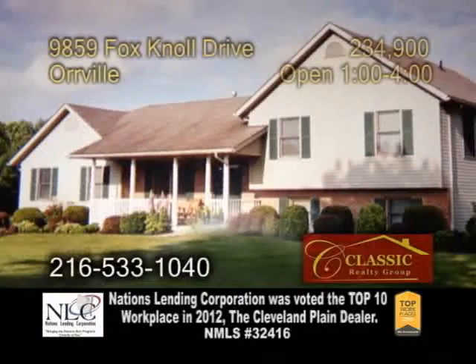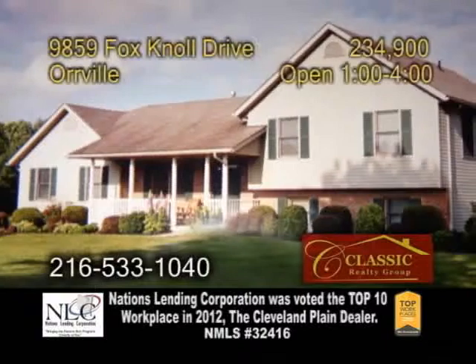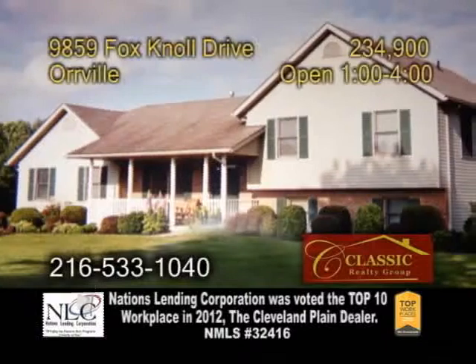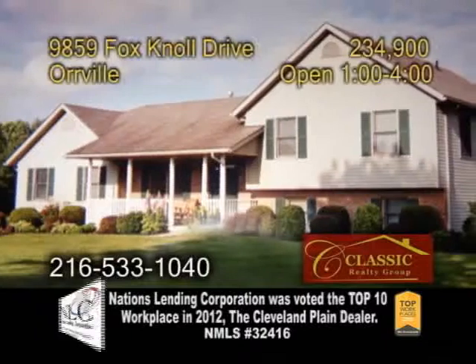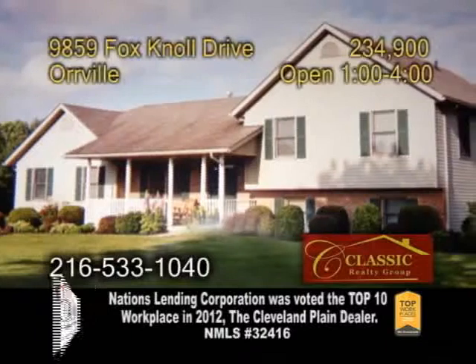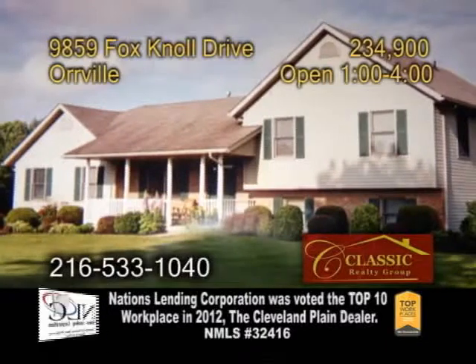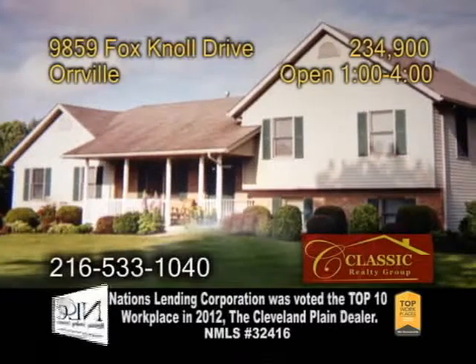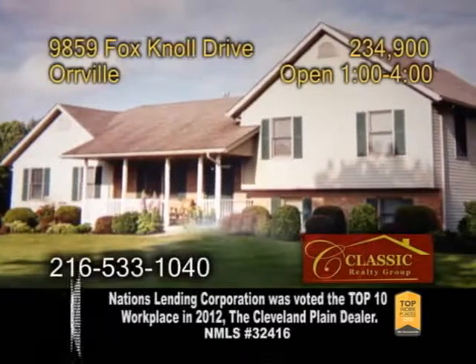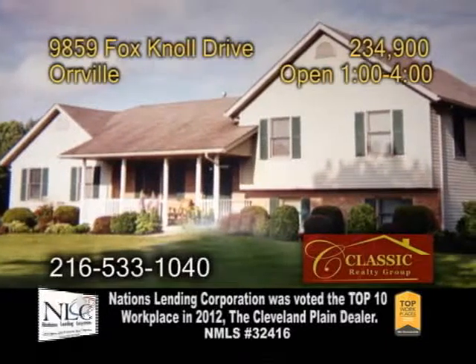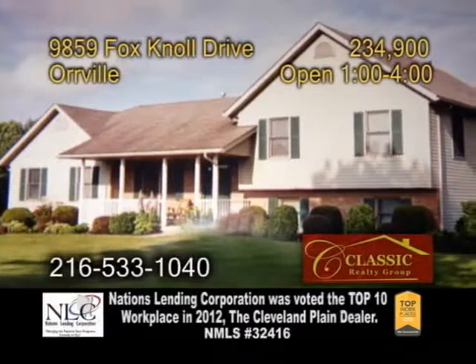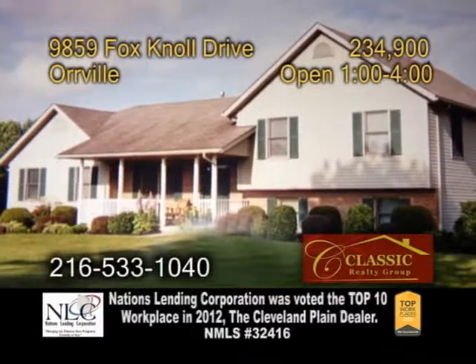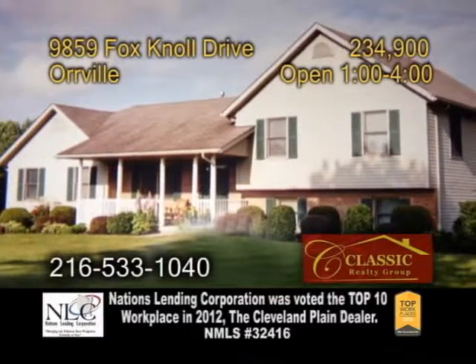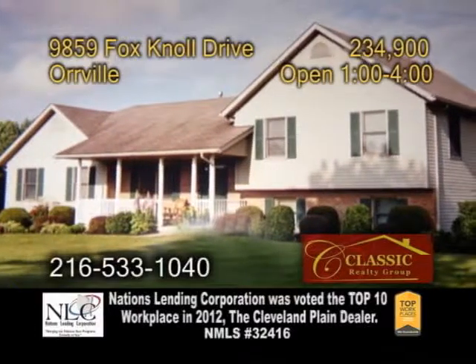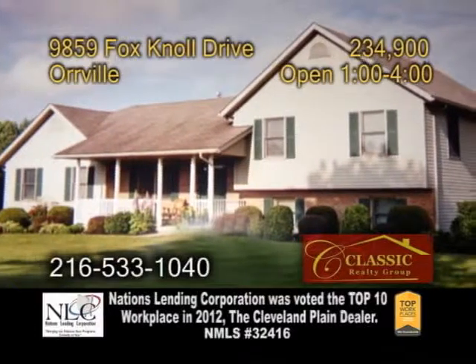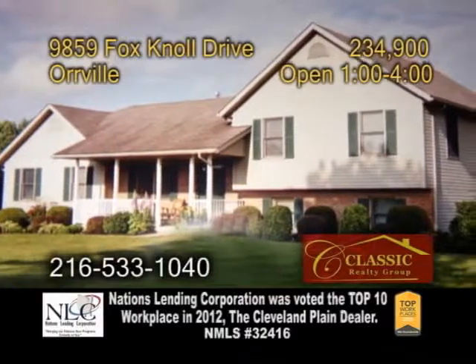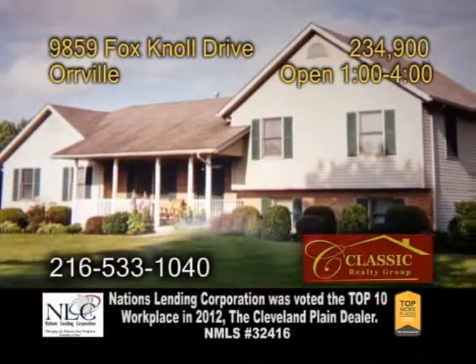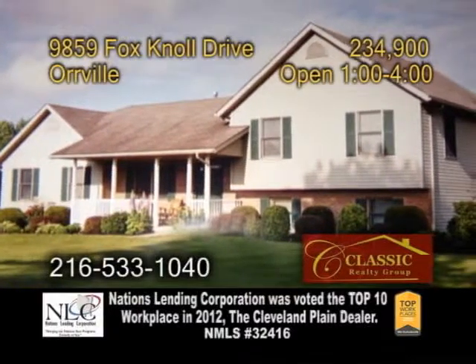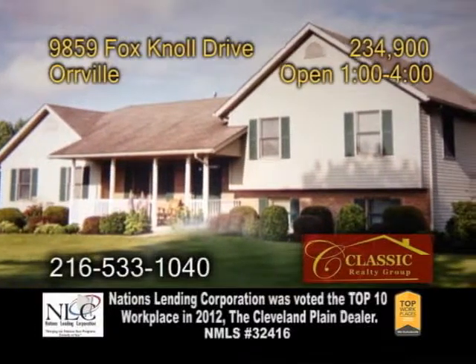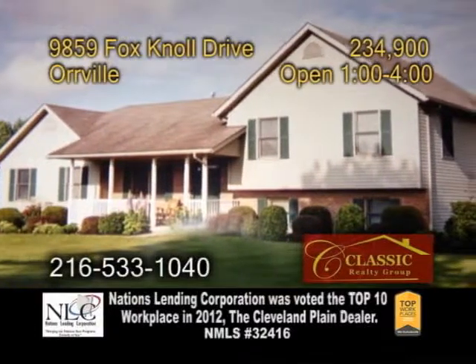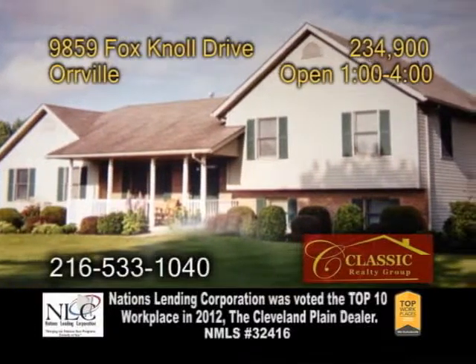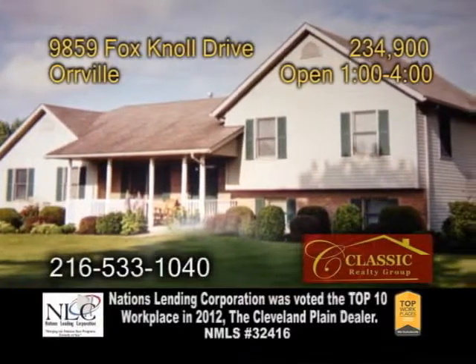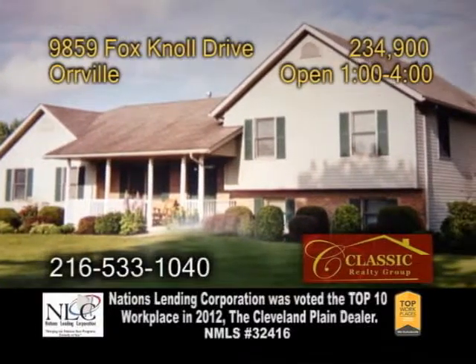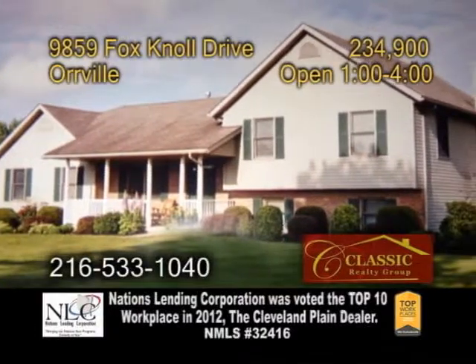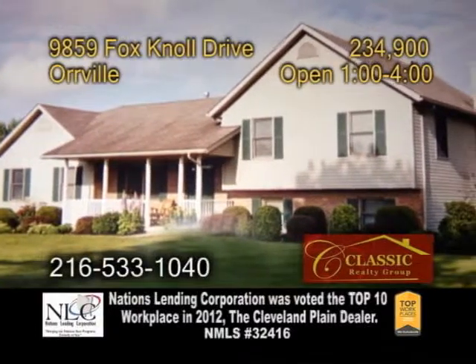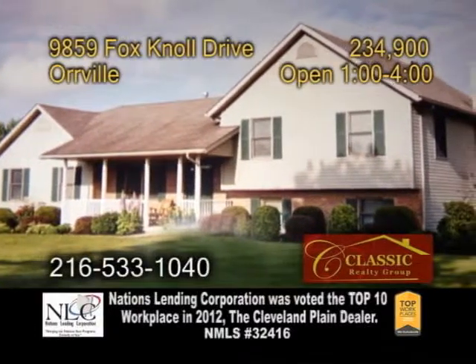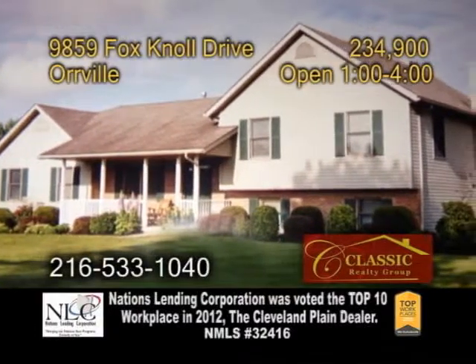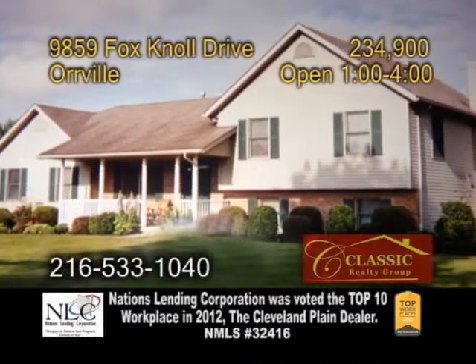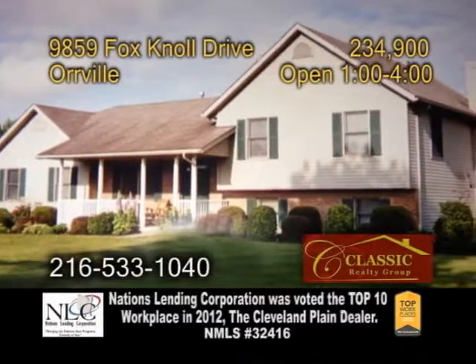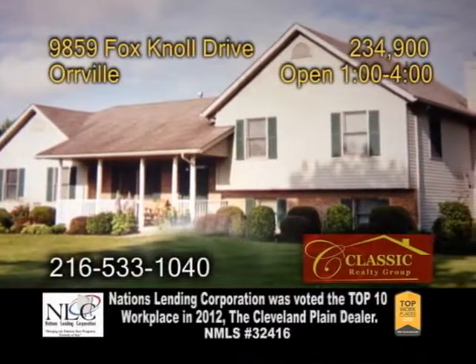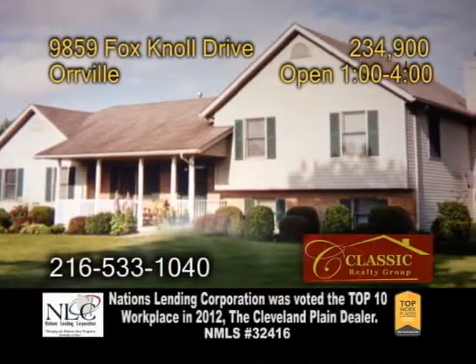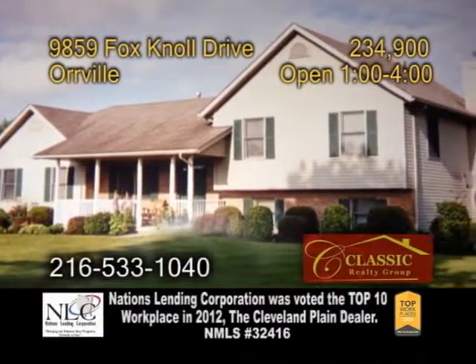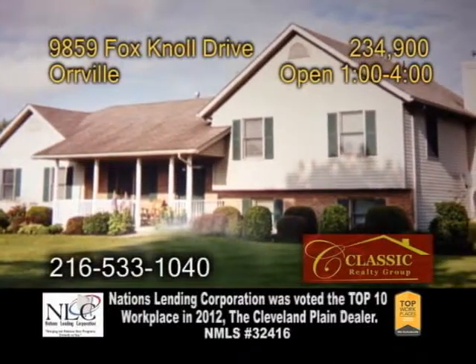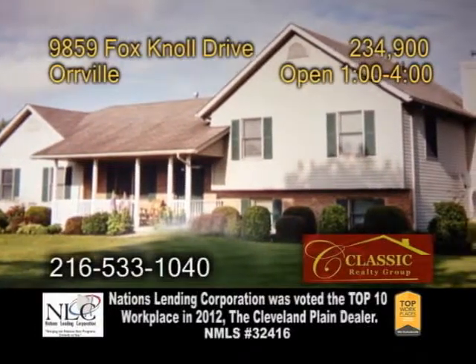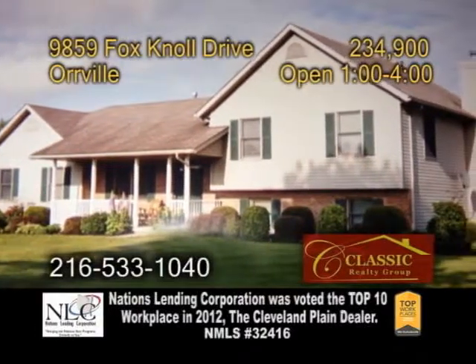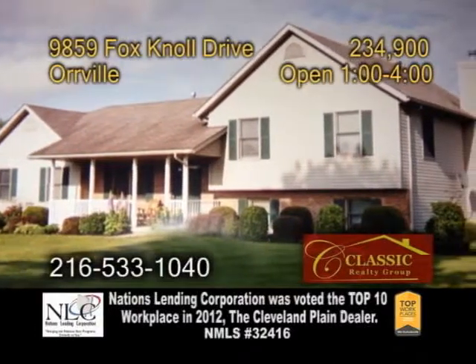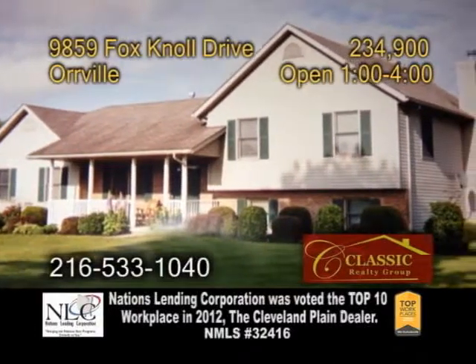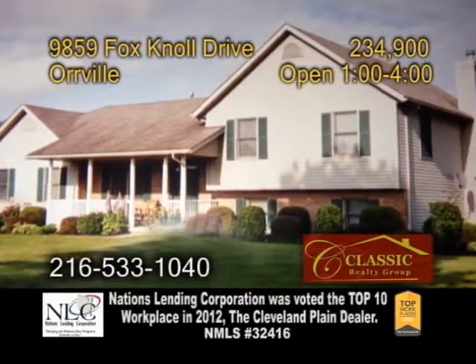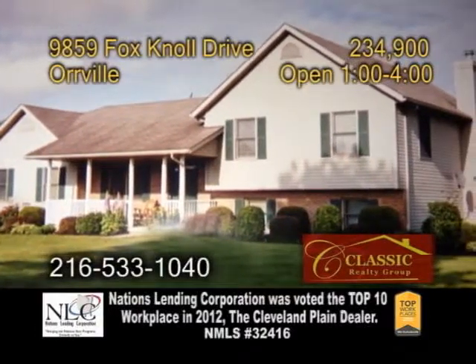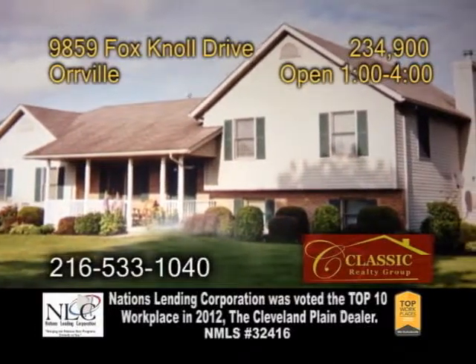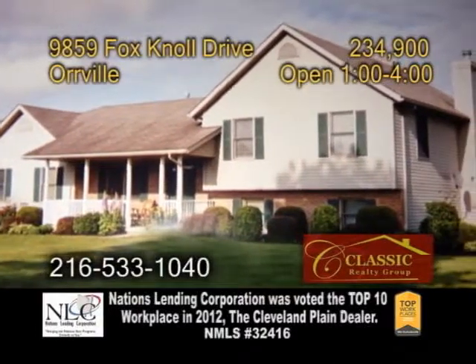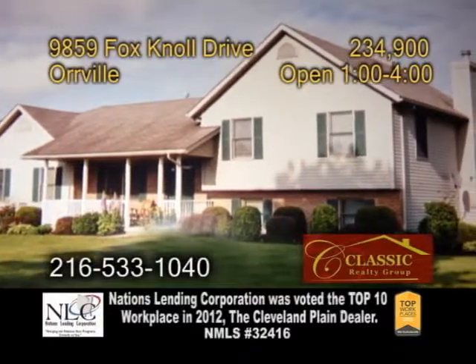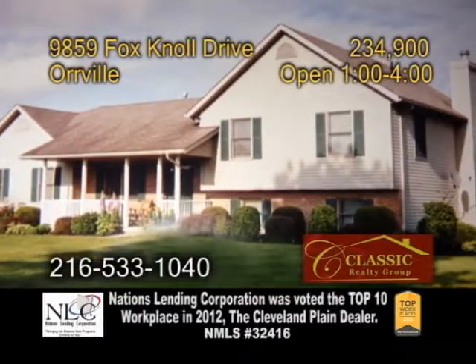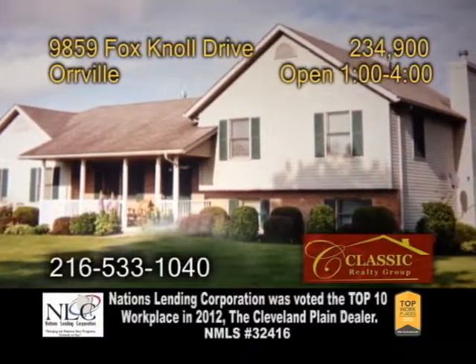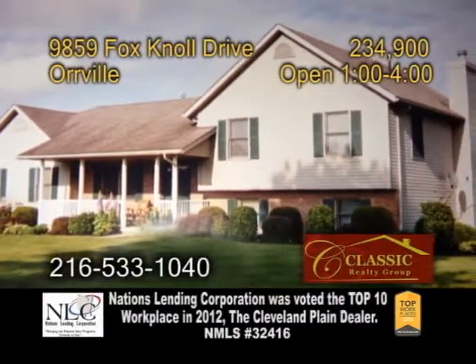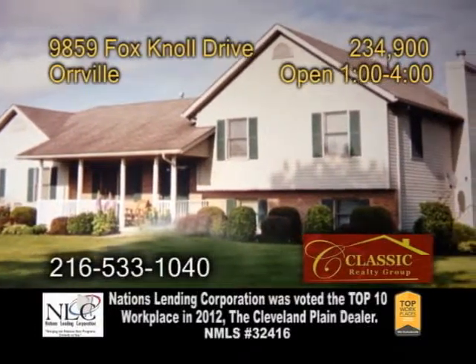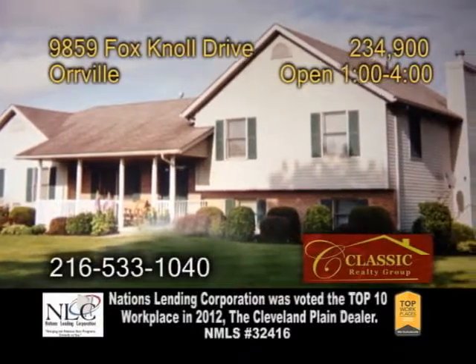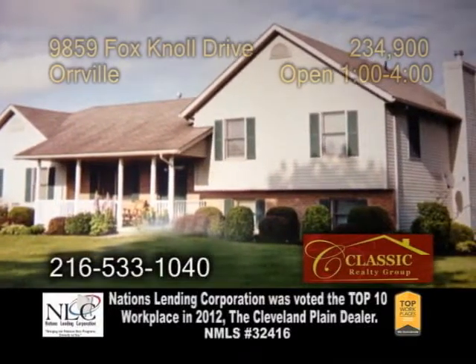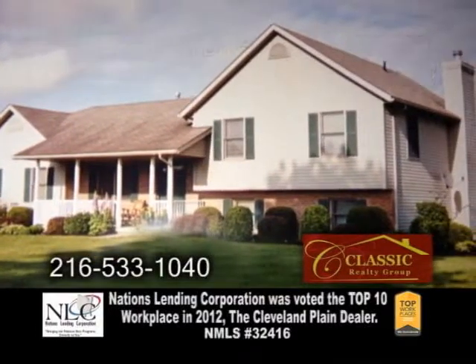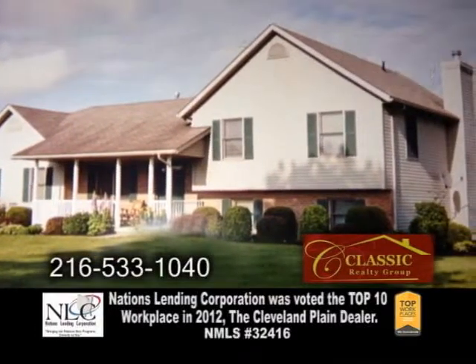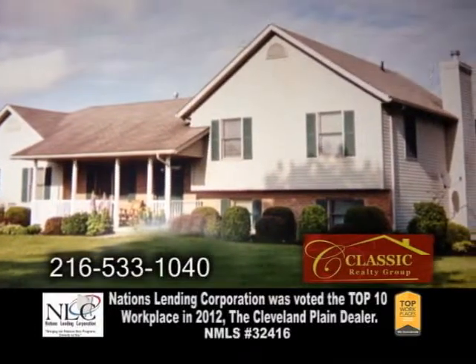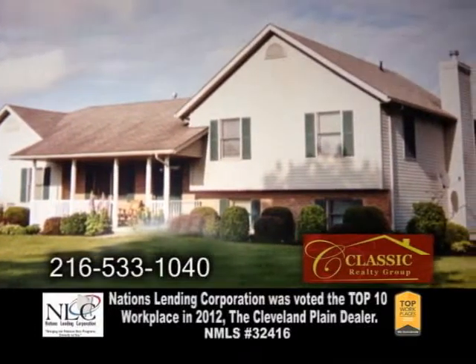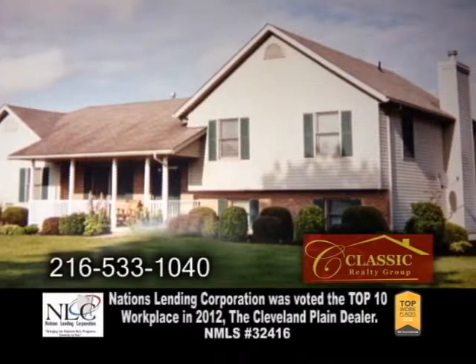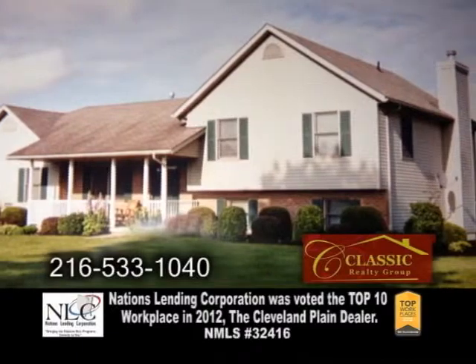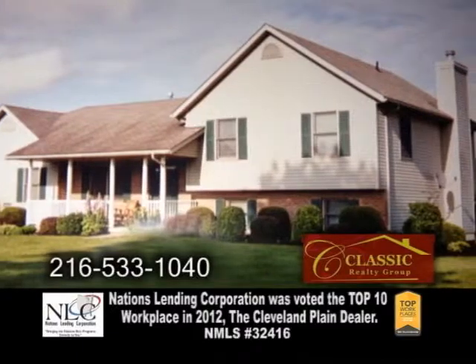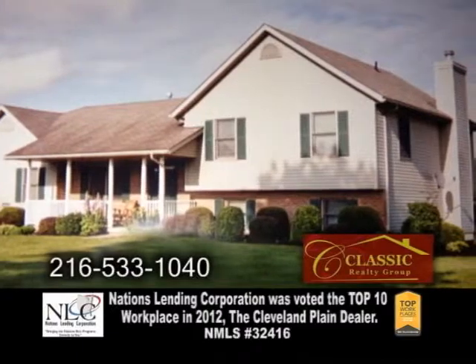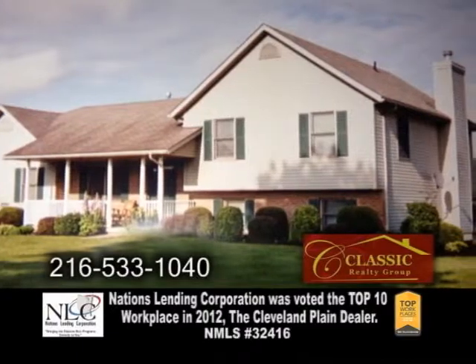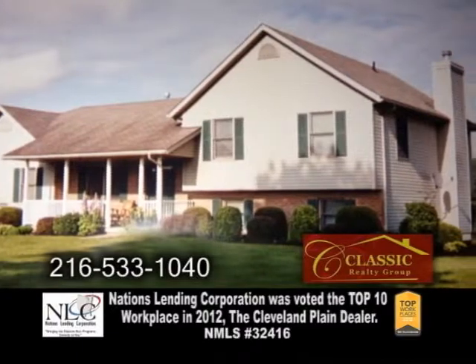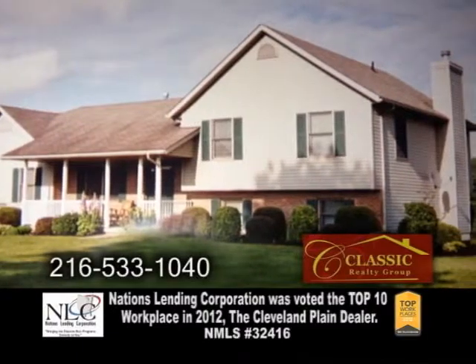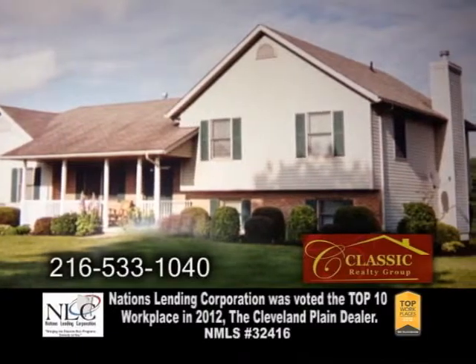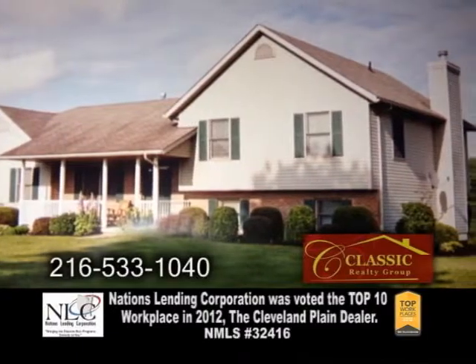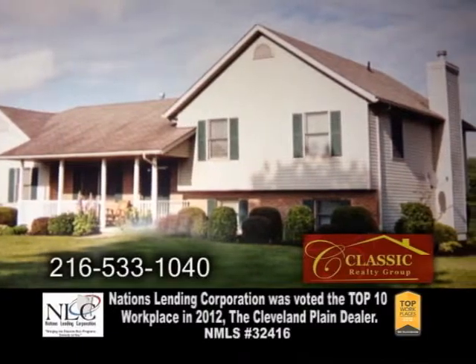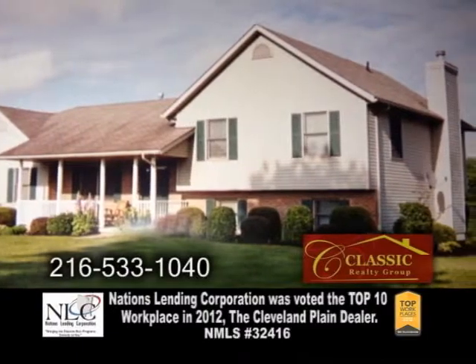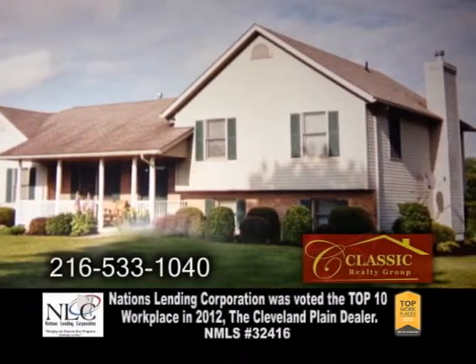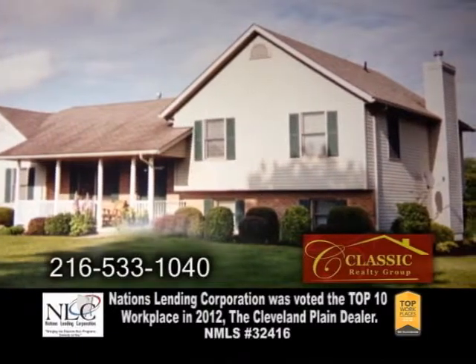A split level on over an acre in Oroville. This home features four bedrooms and two full baths.